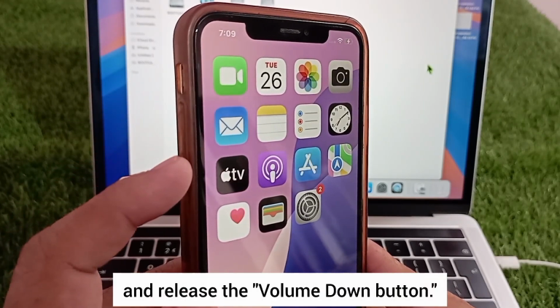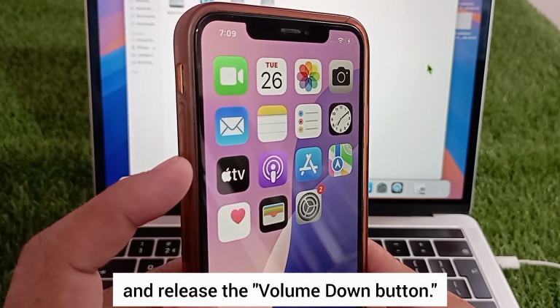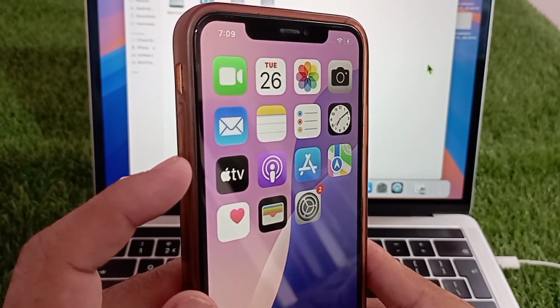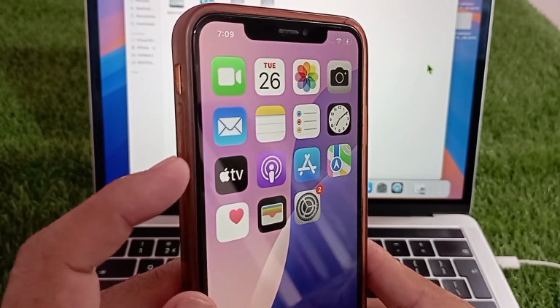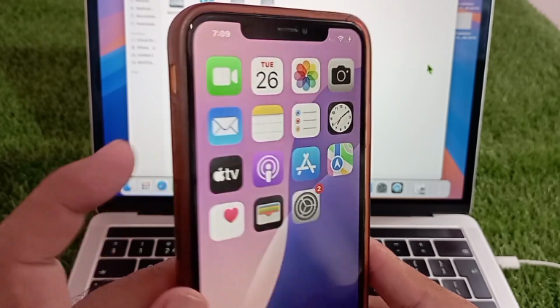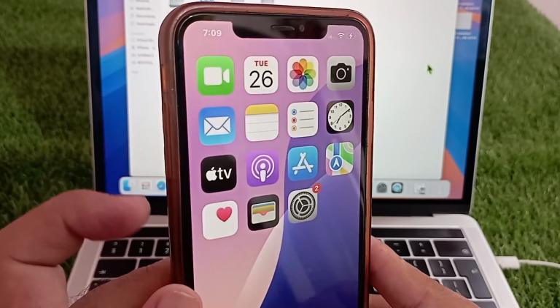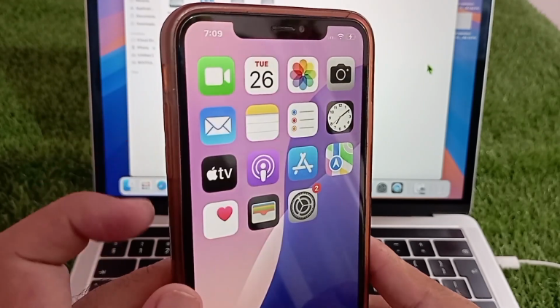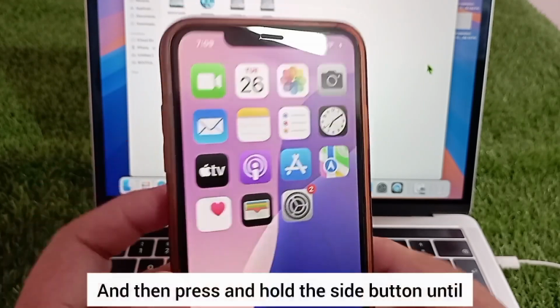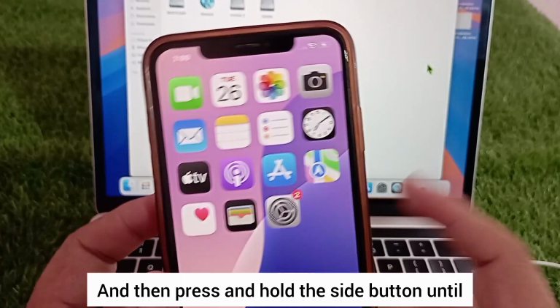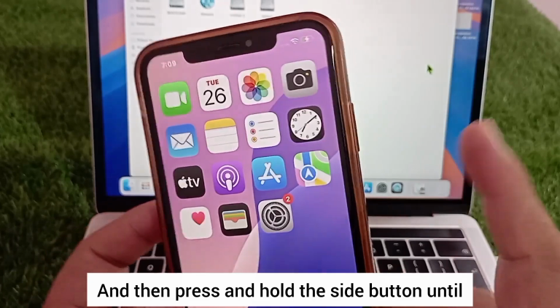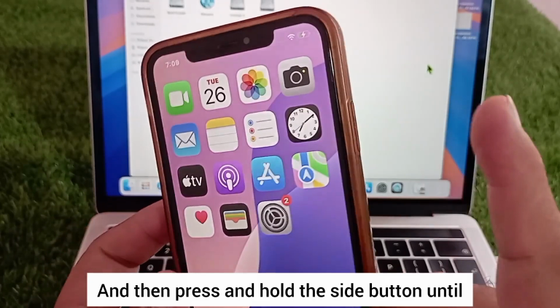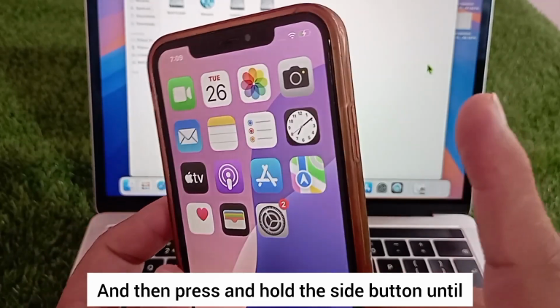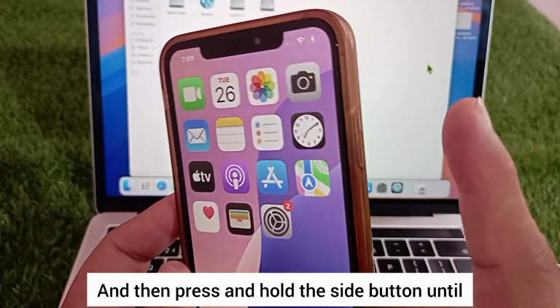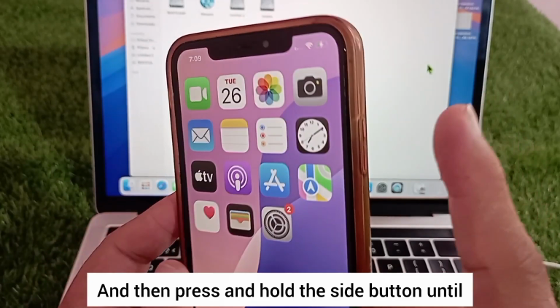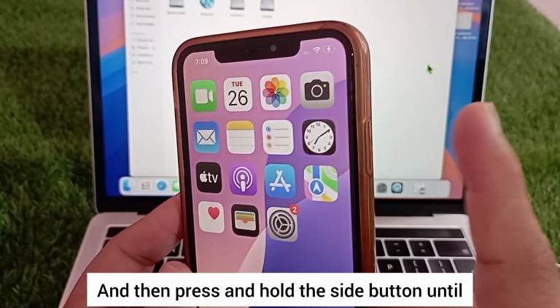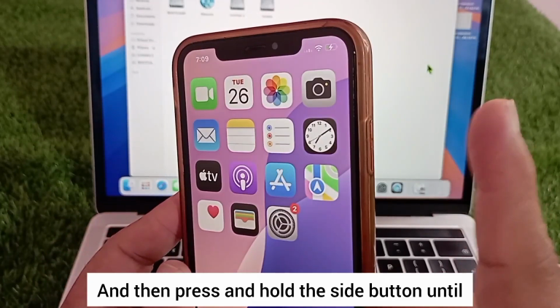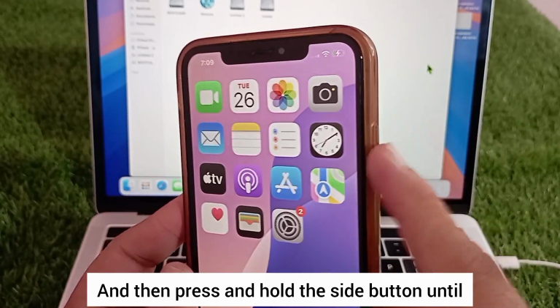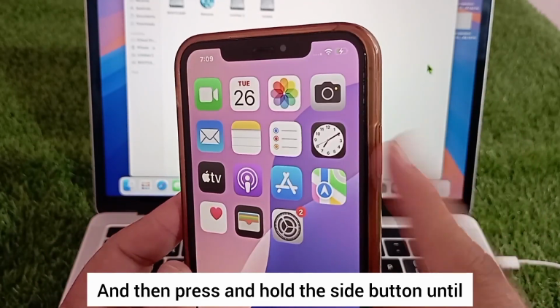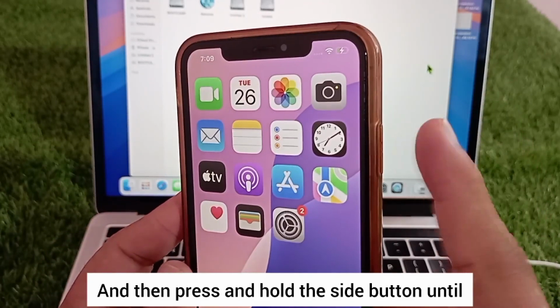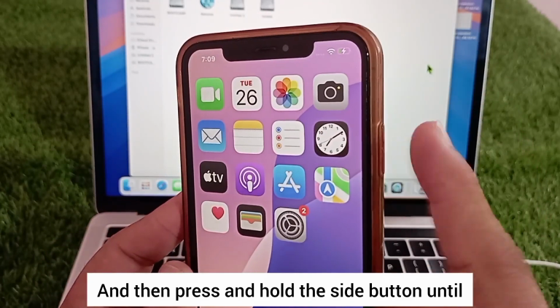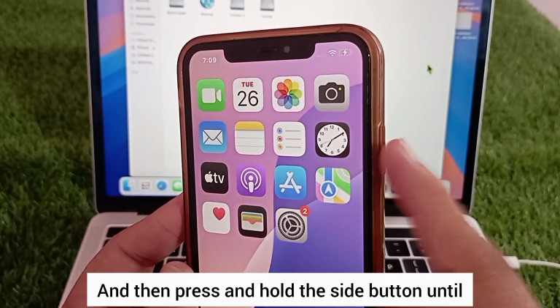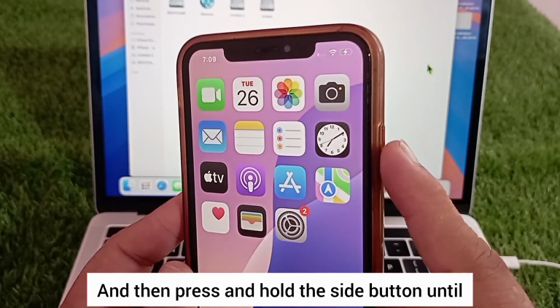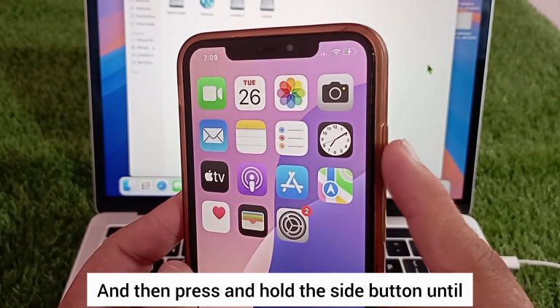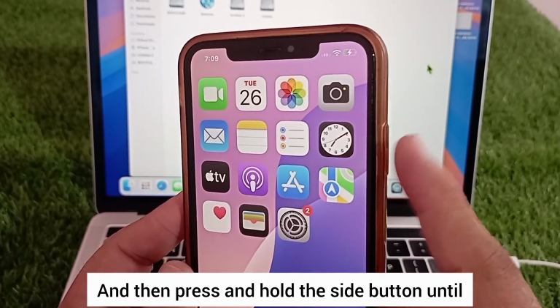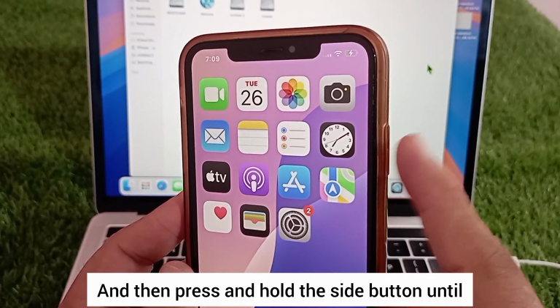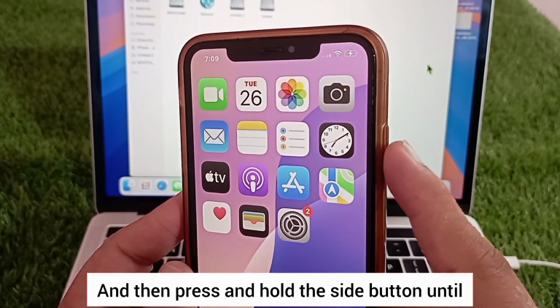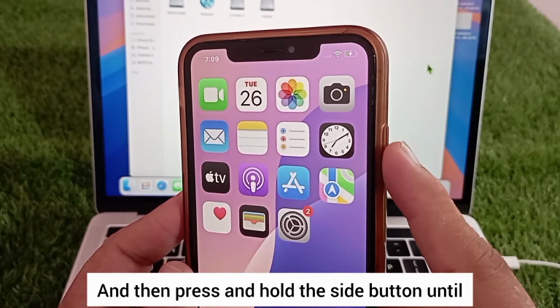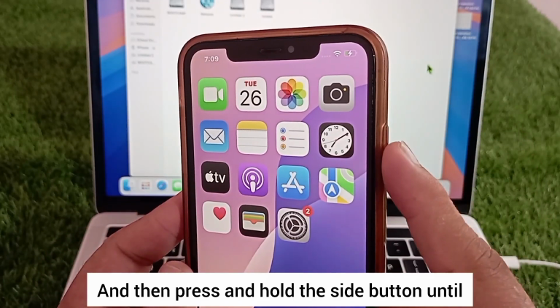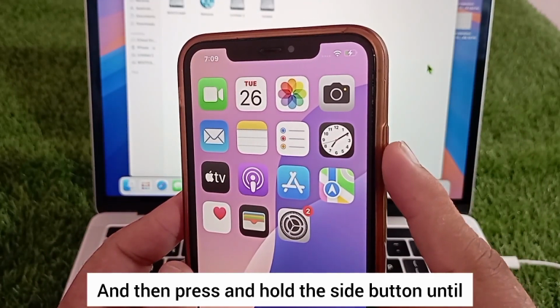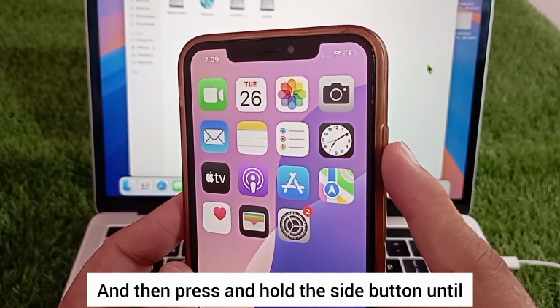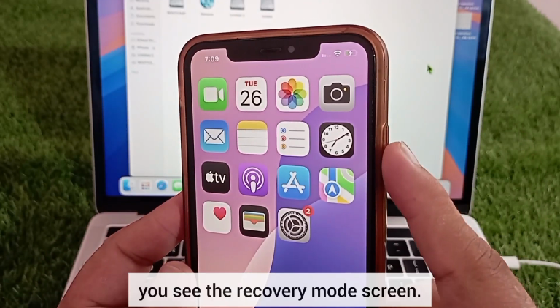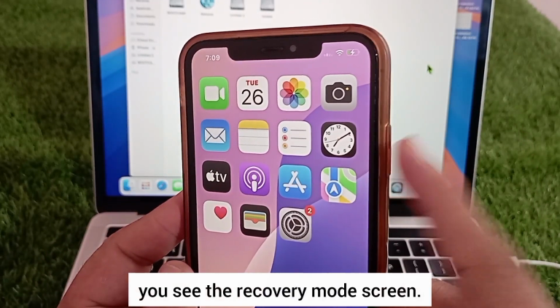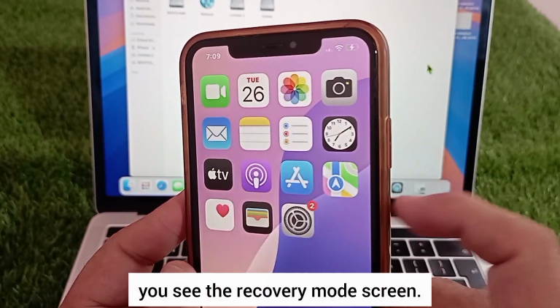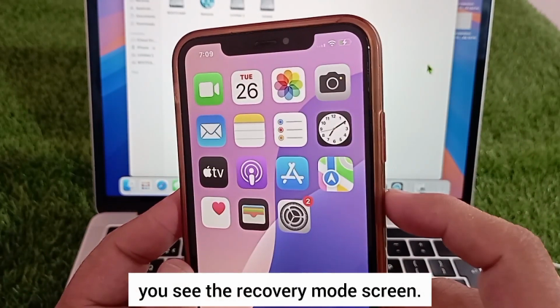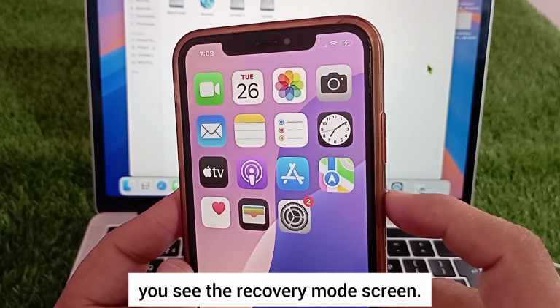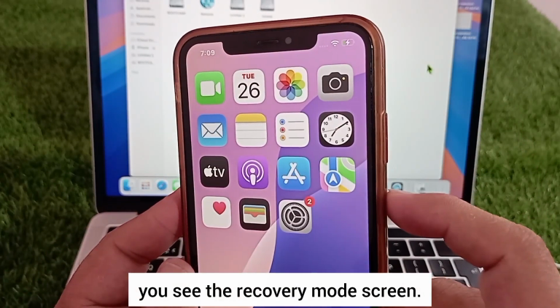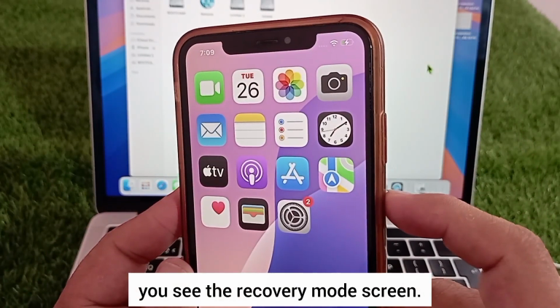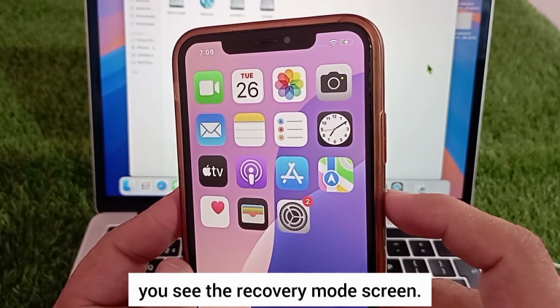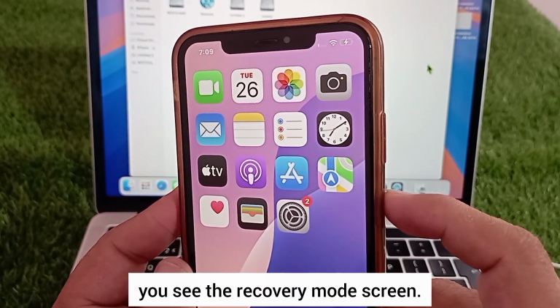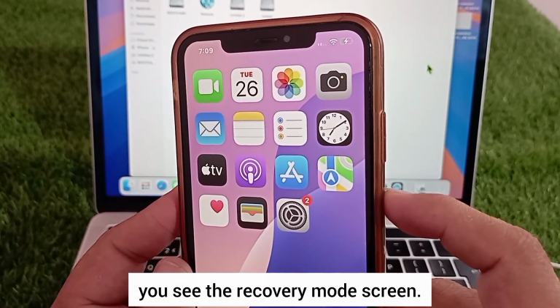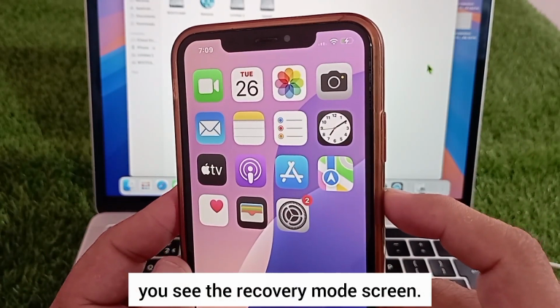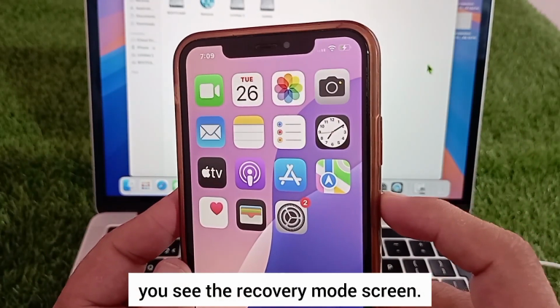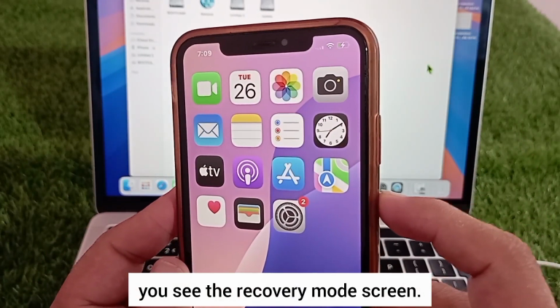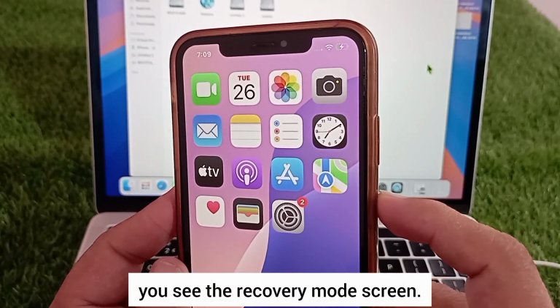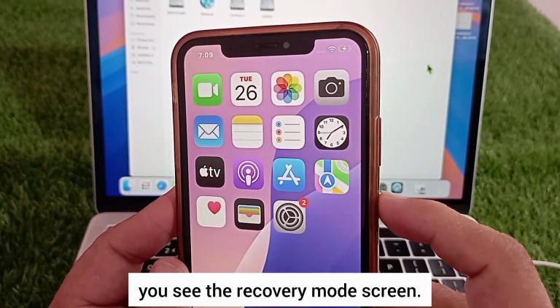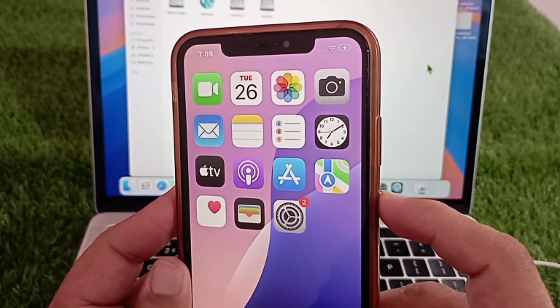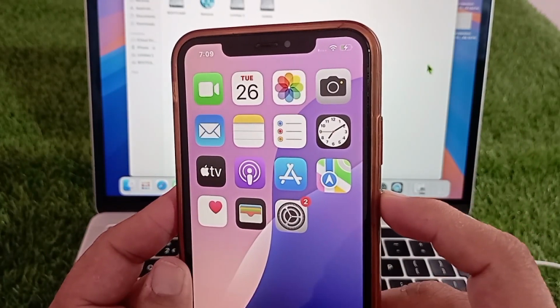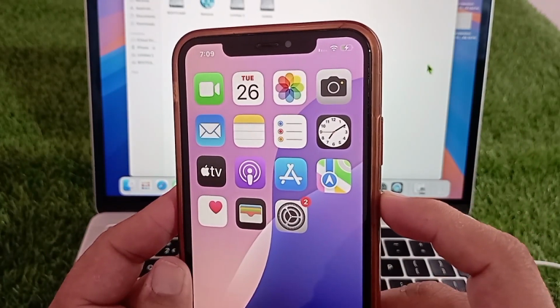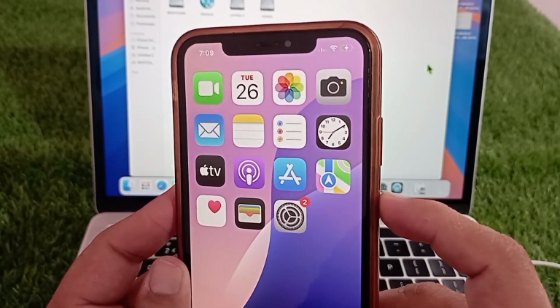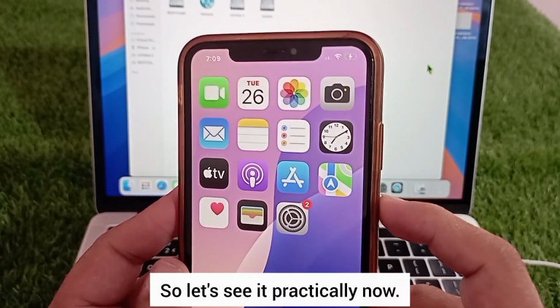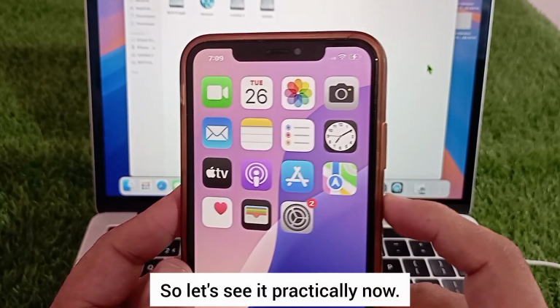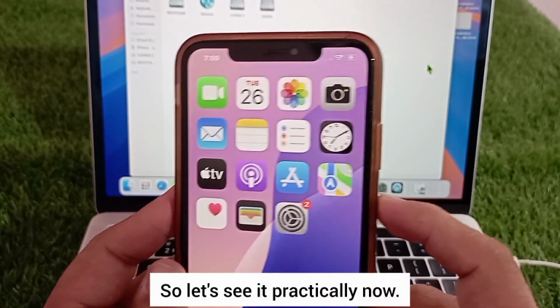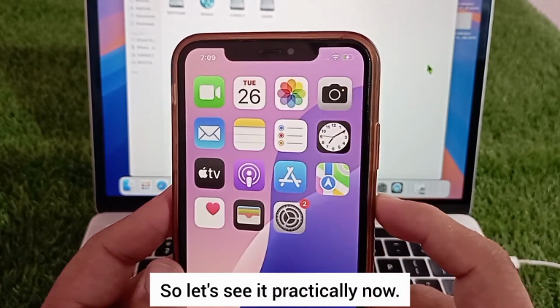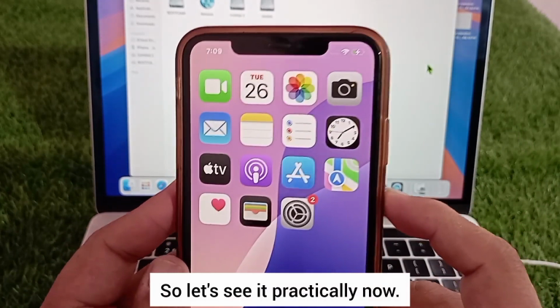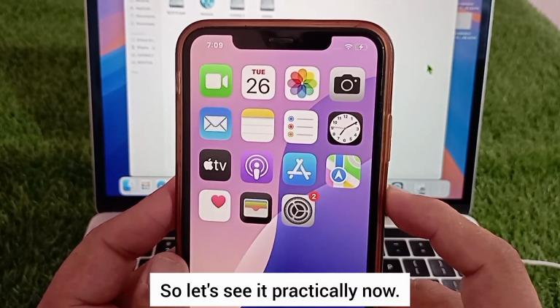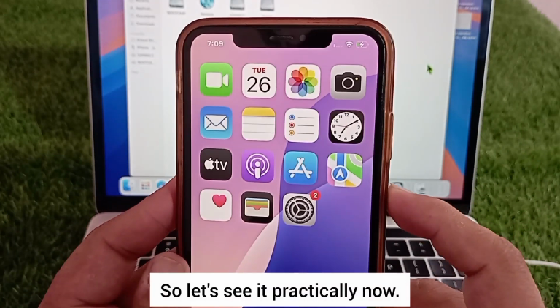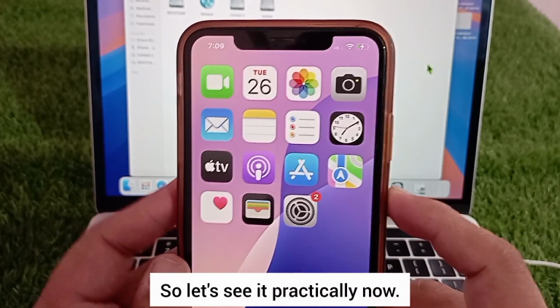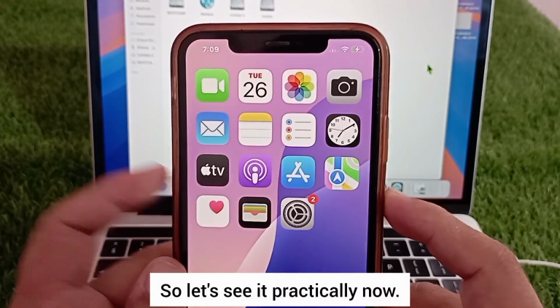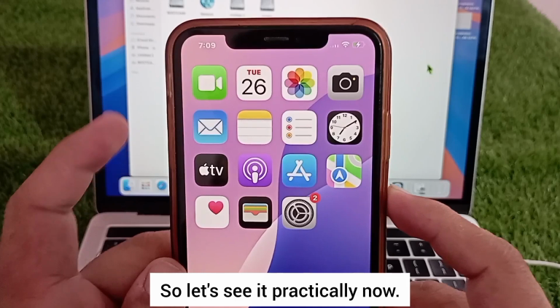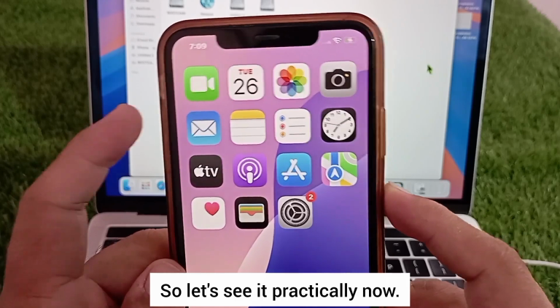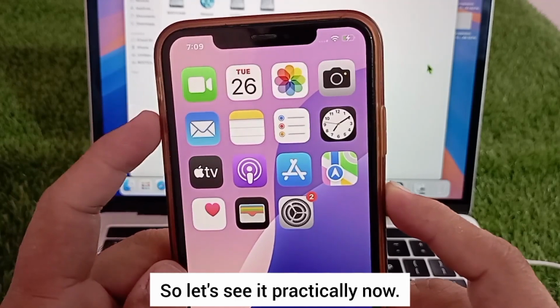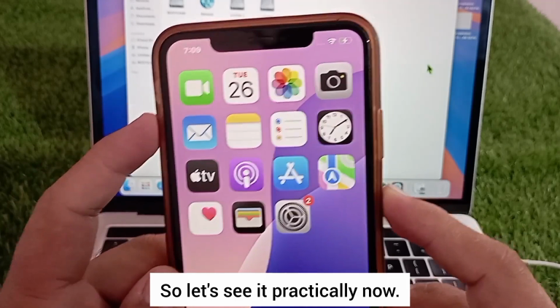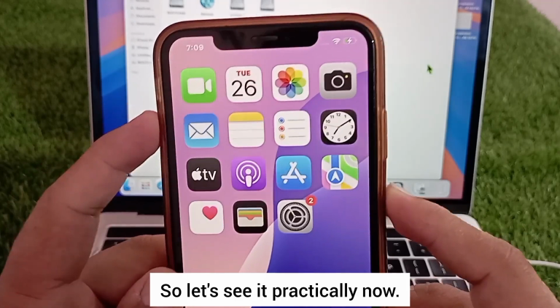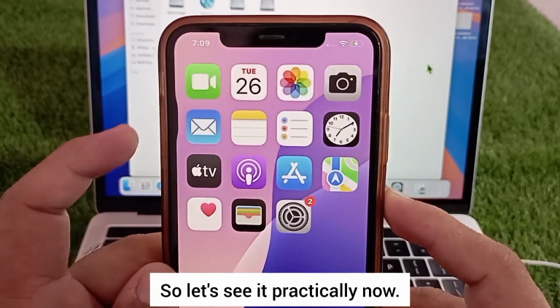Then press and hold the side button until you see the recovery mode screen. So let's see it practically now.